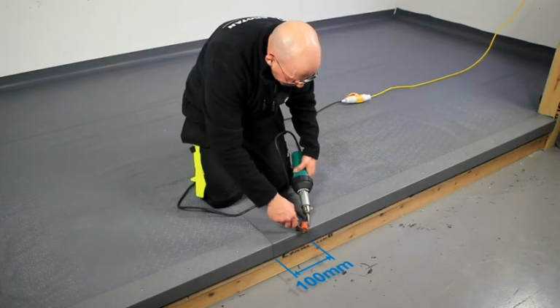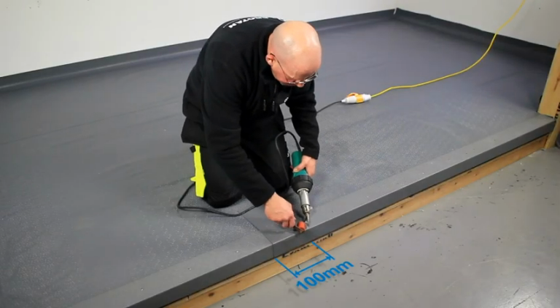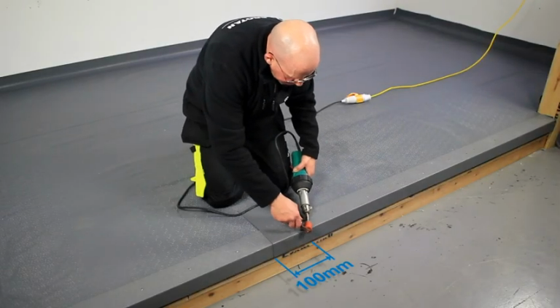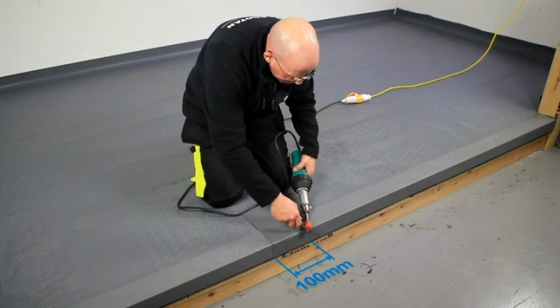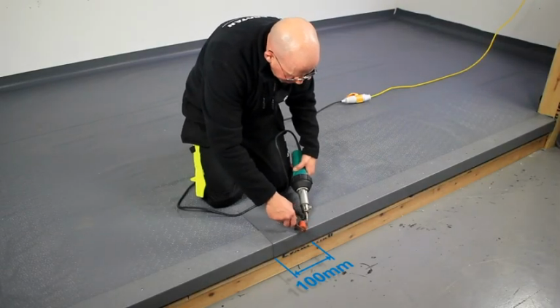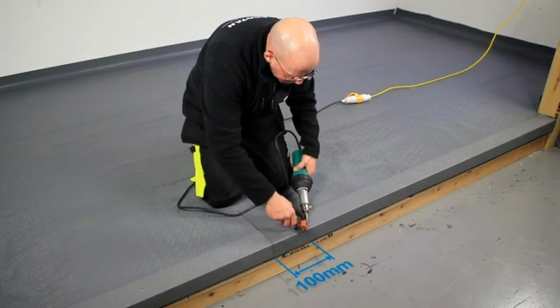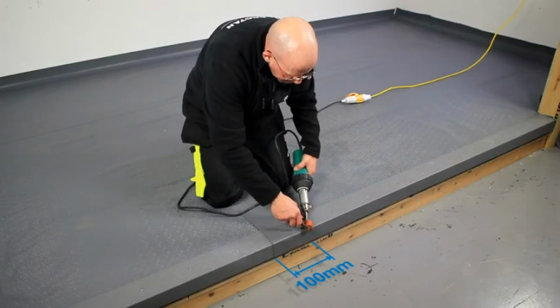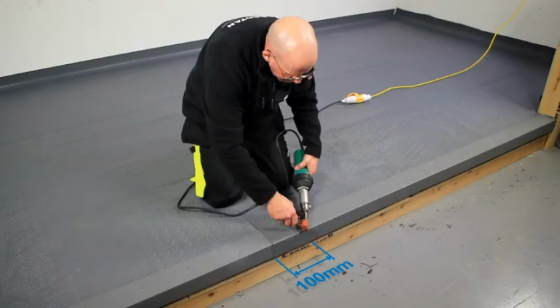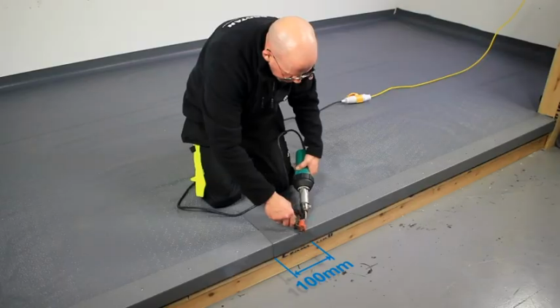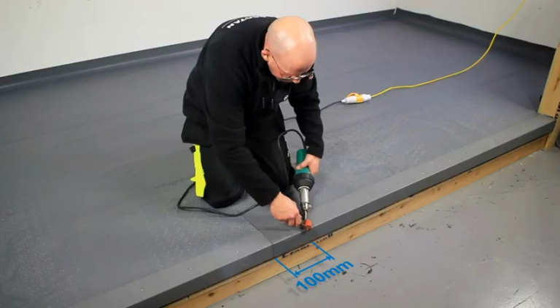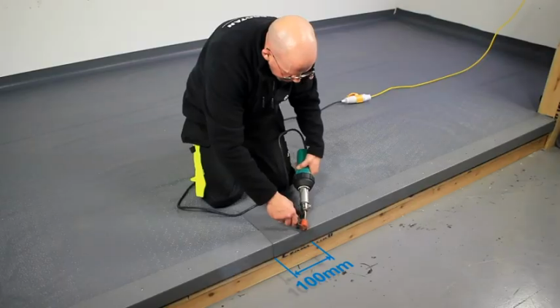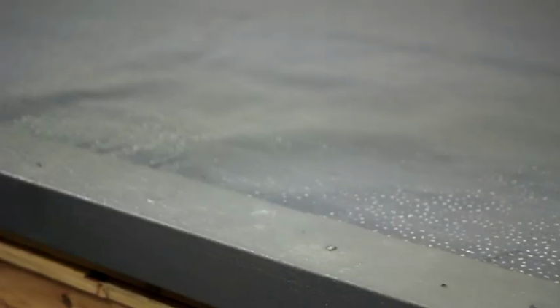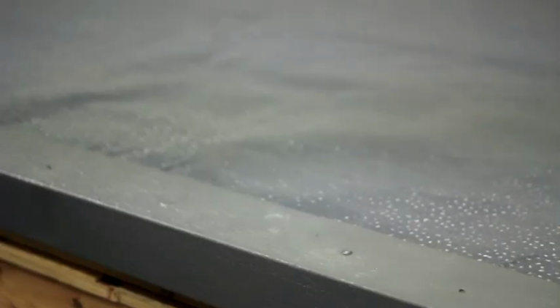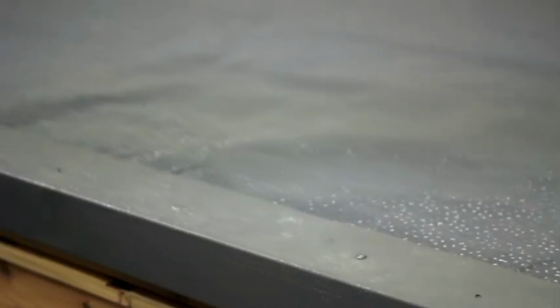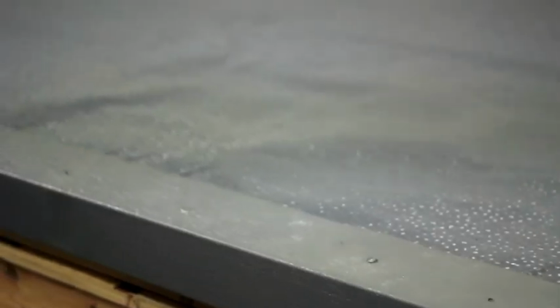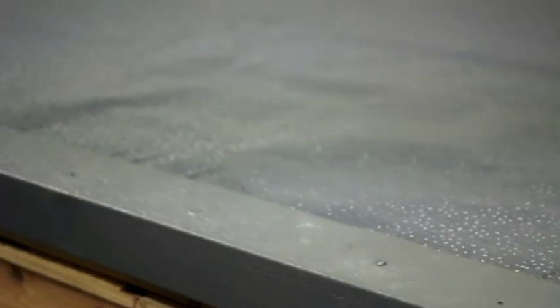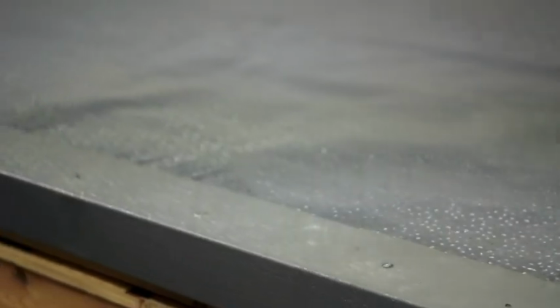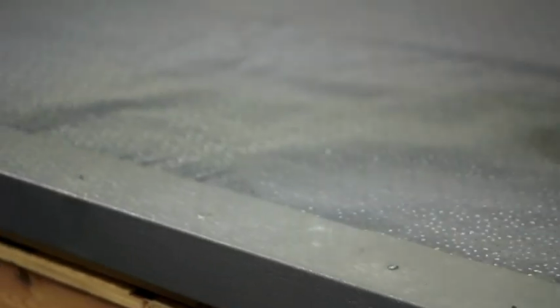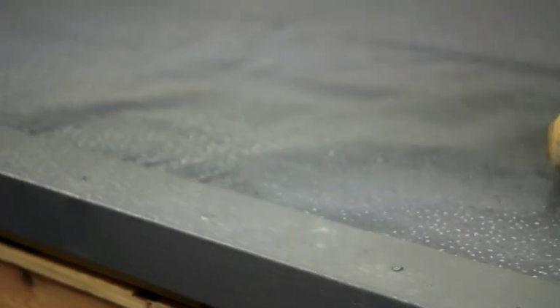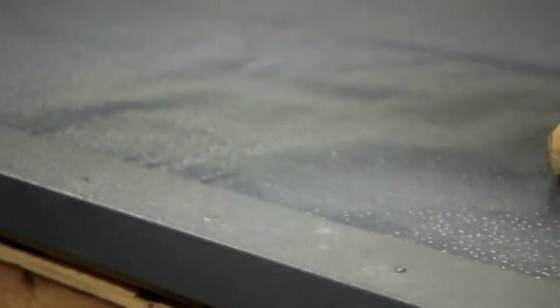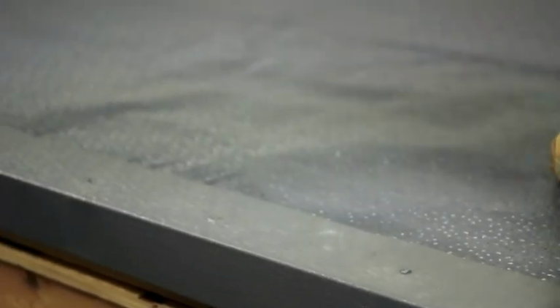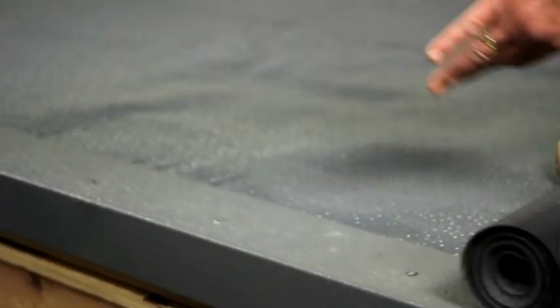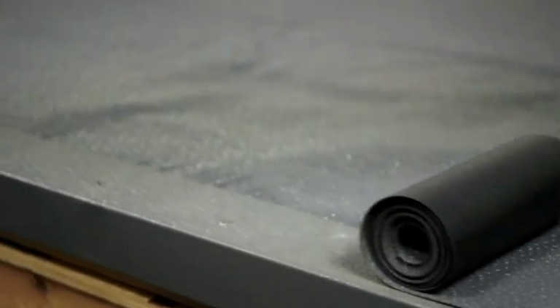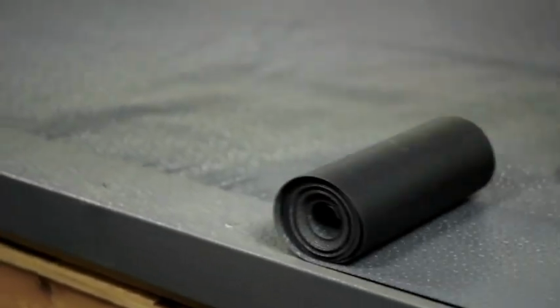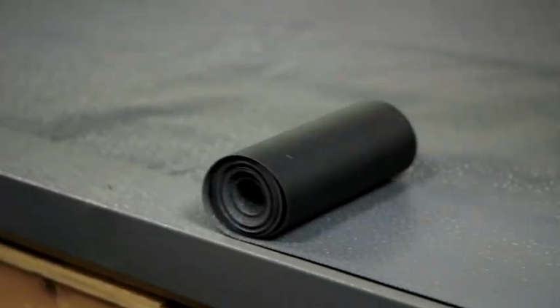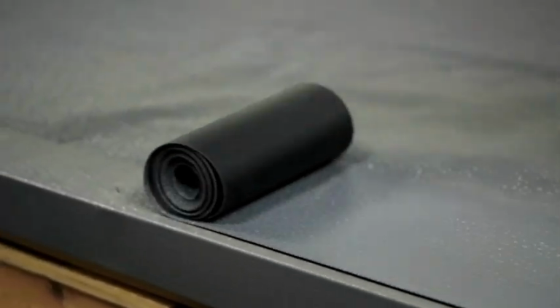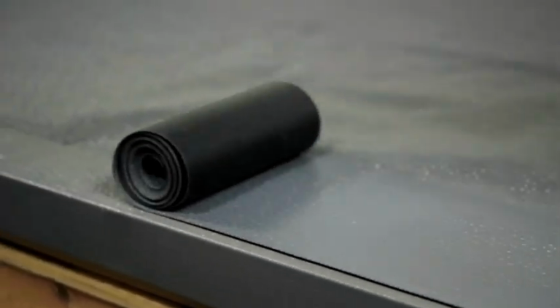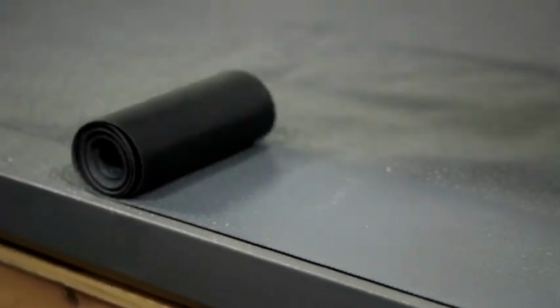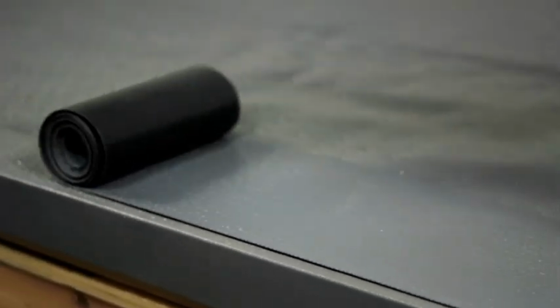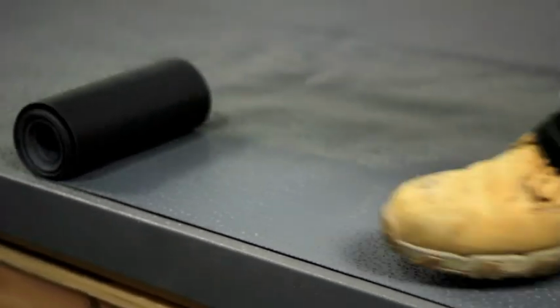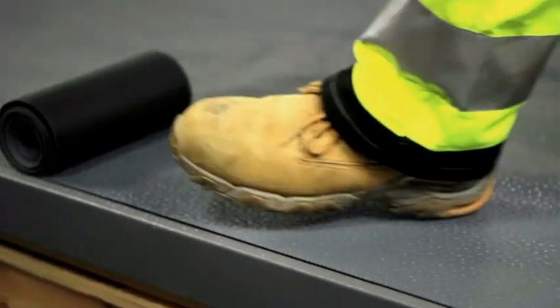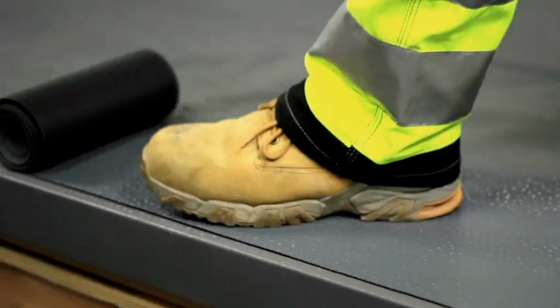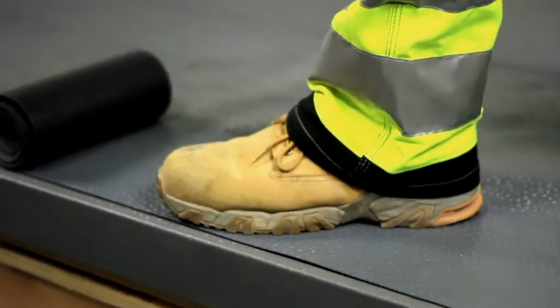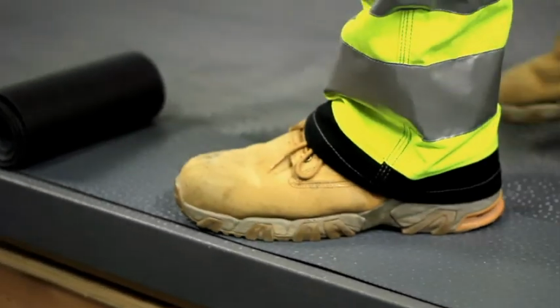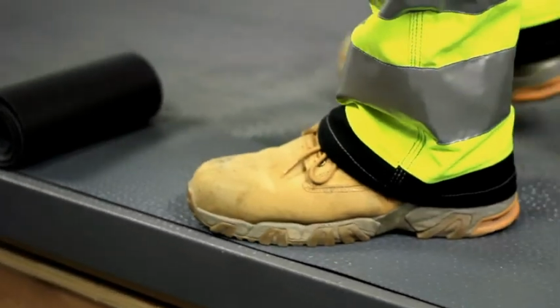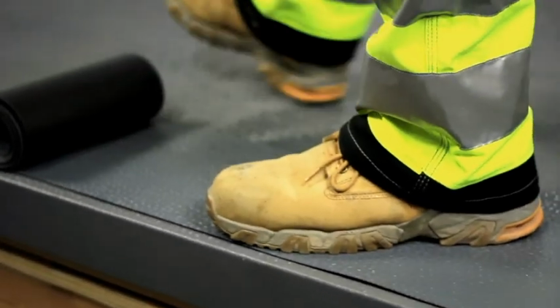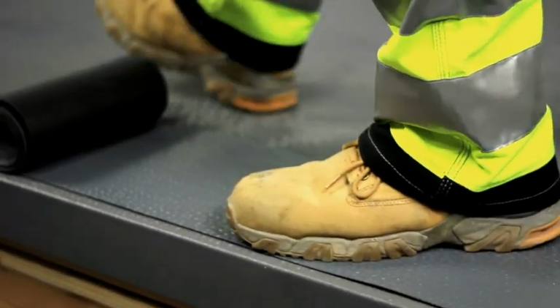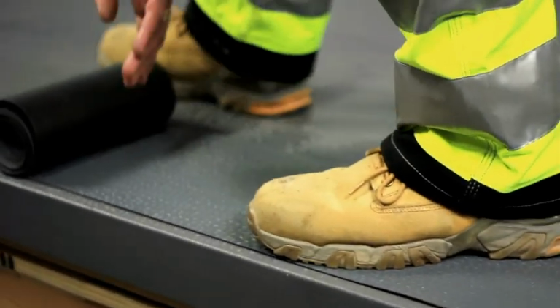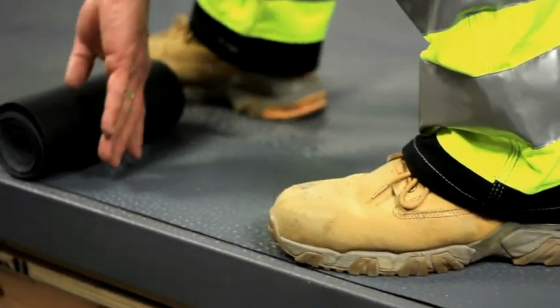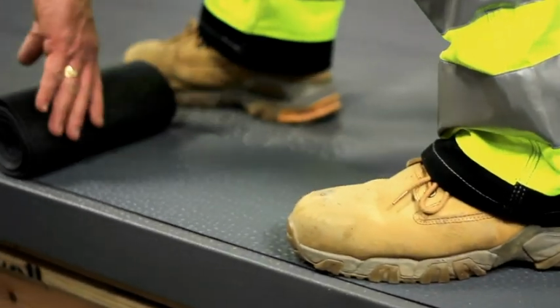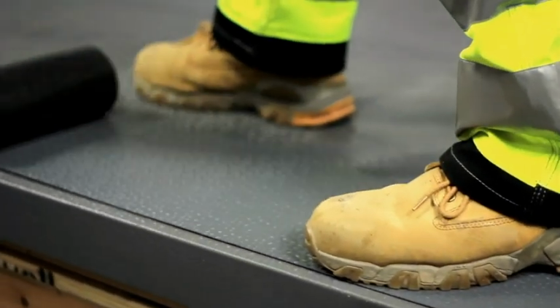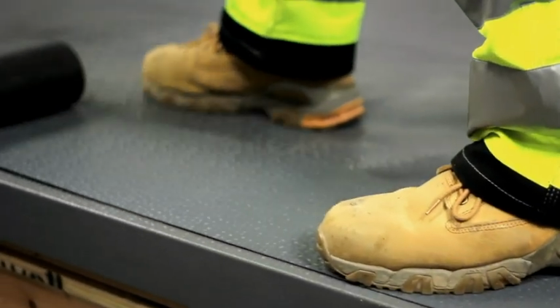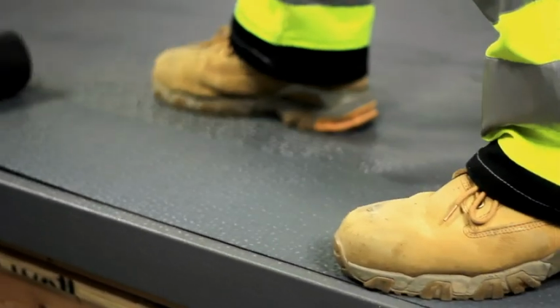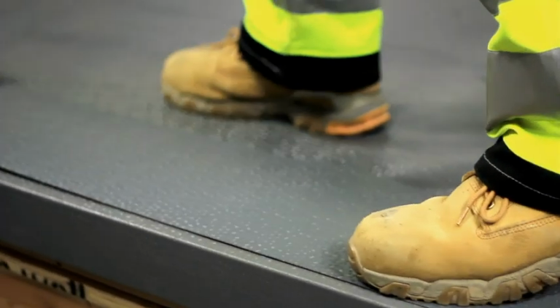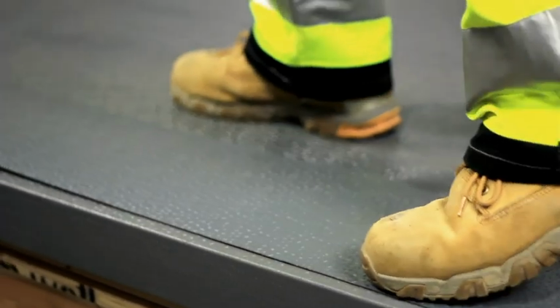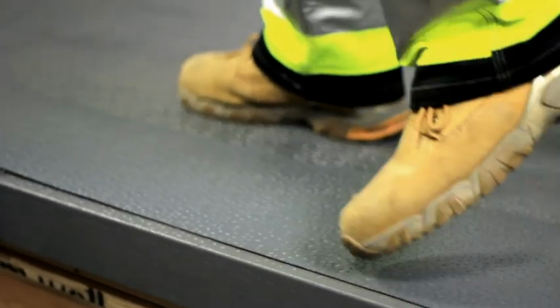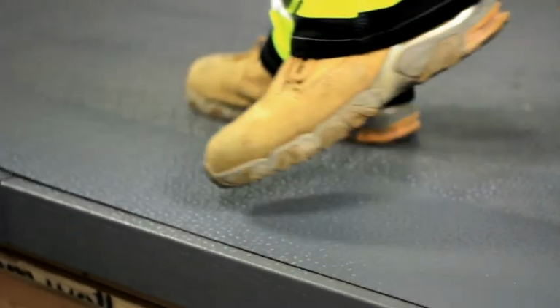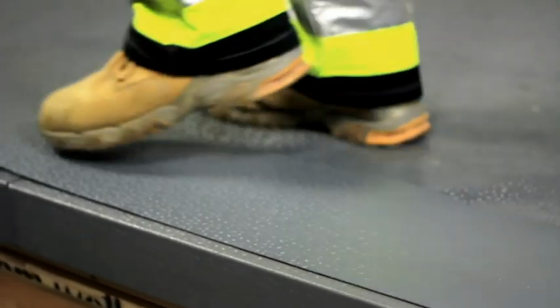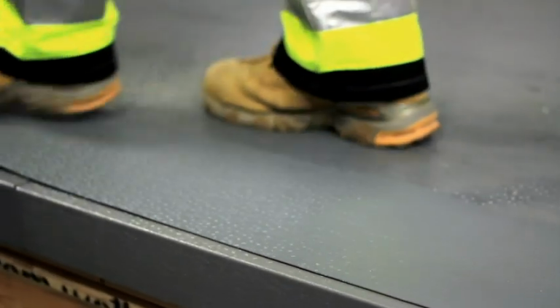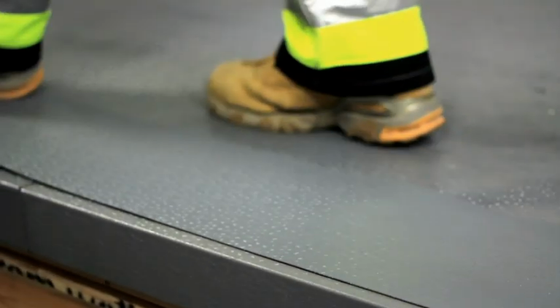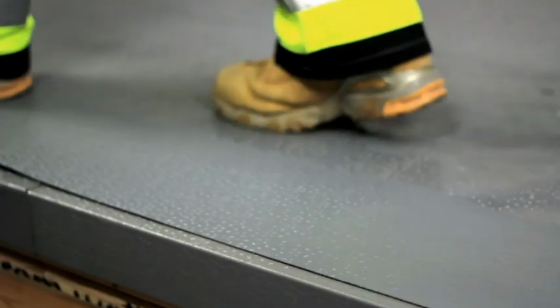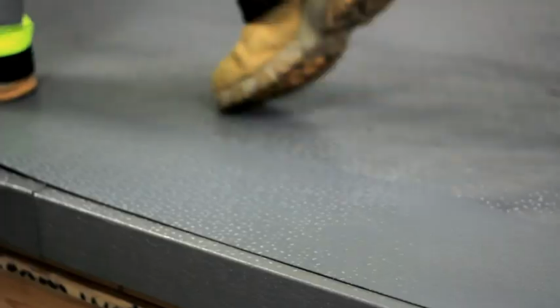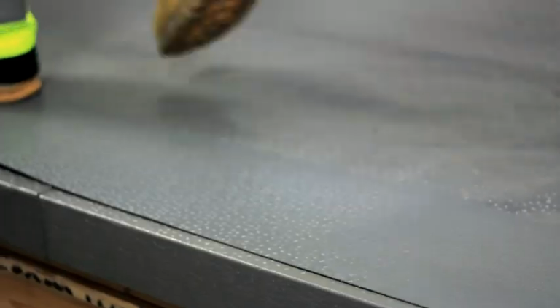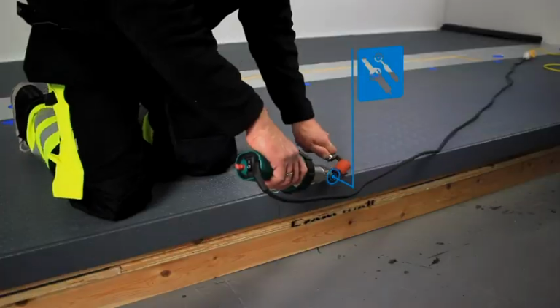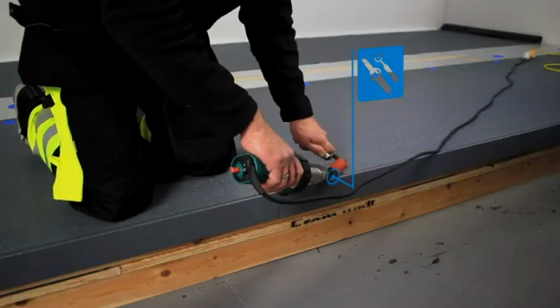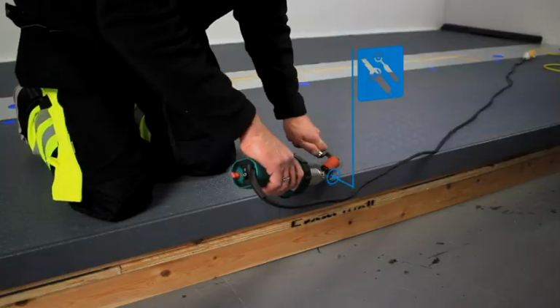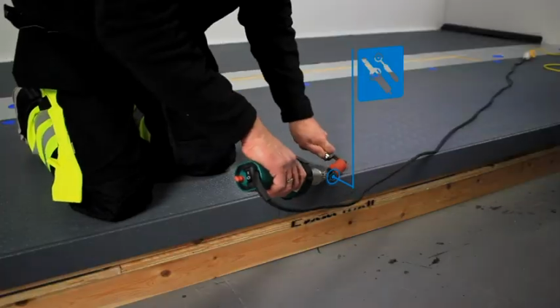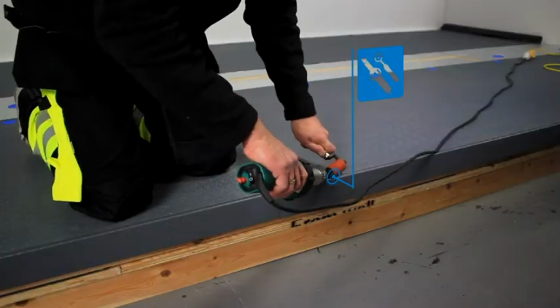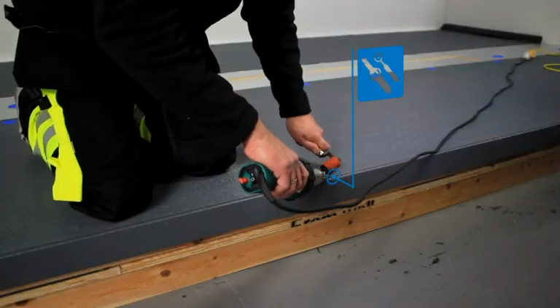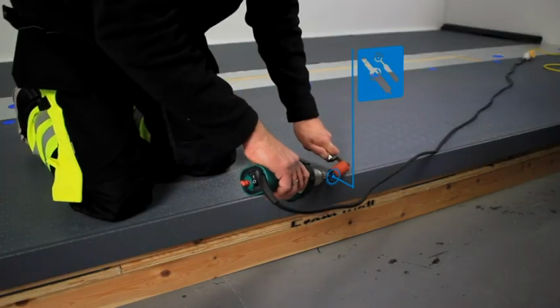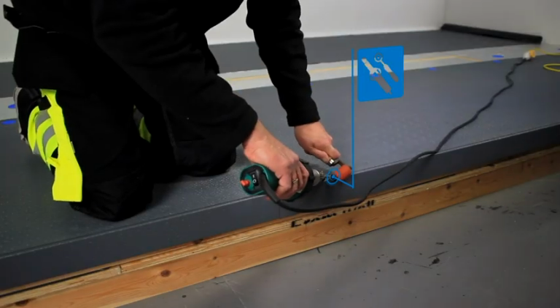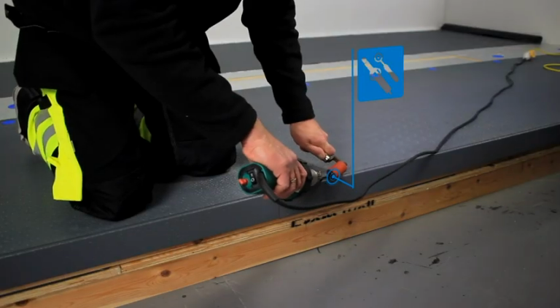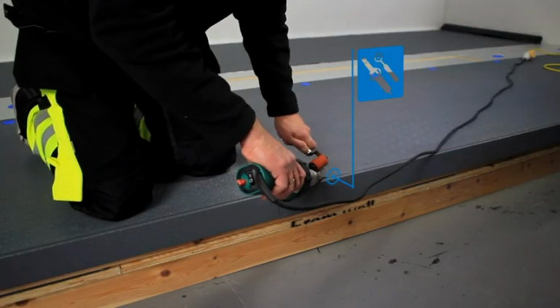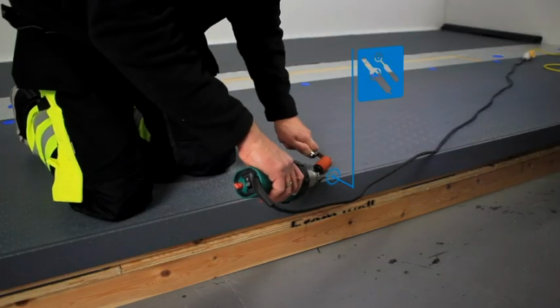Following this, cut suitable lengths of Protan SE membrane into cover strip widths of 200 millimetres.